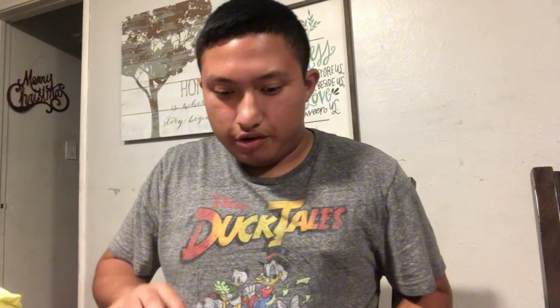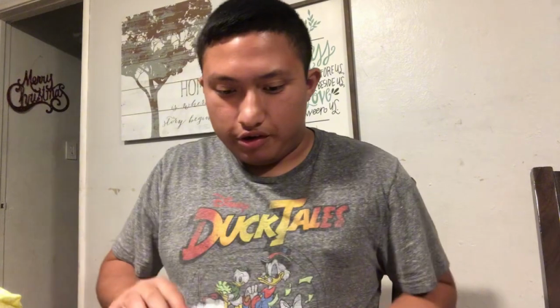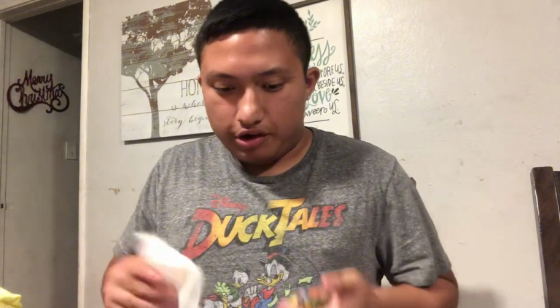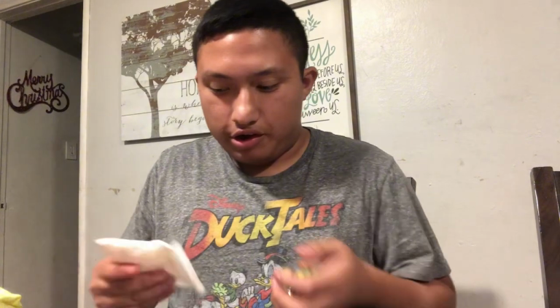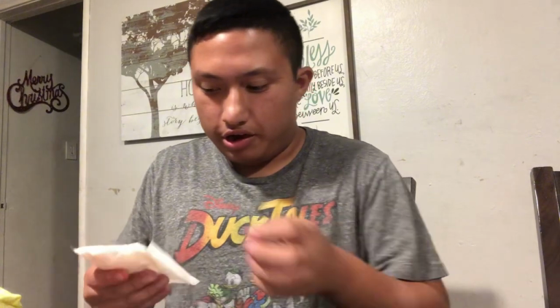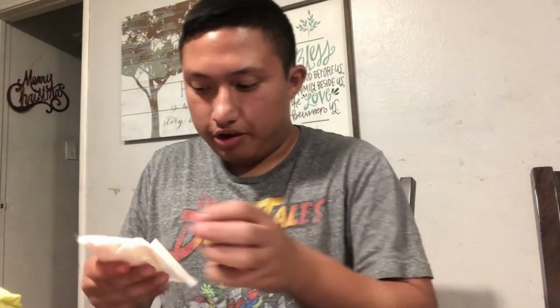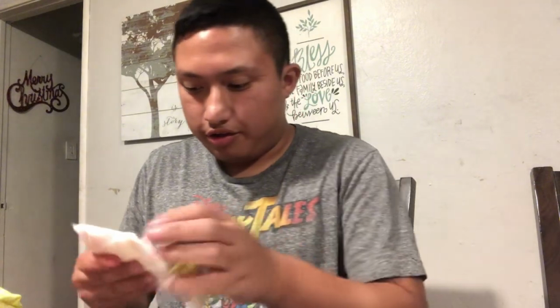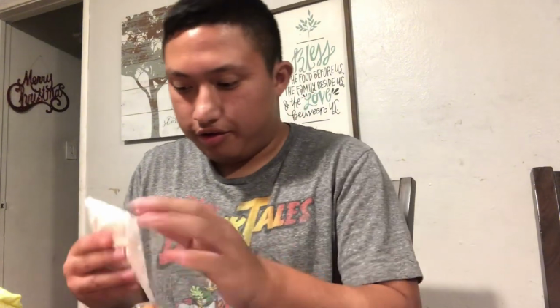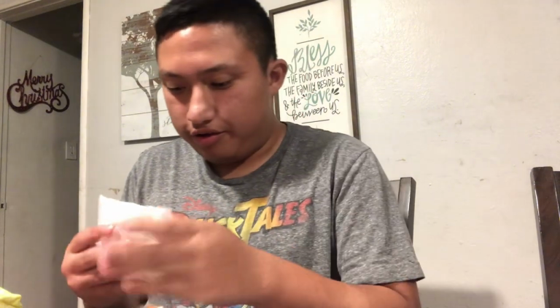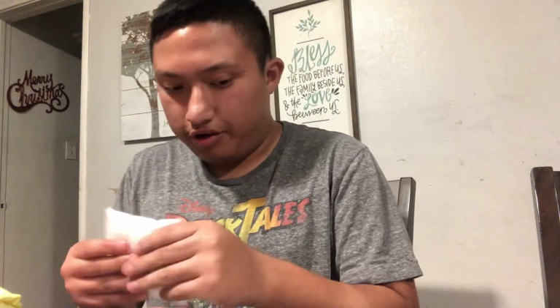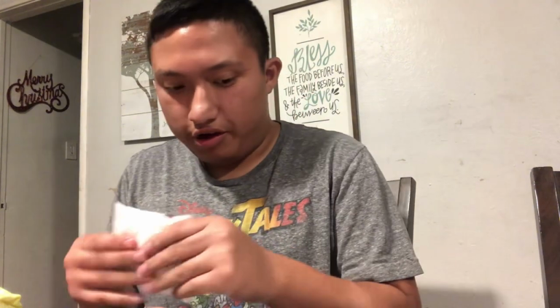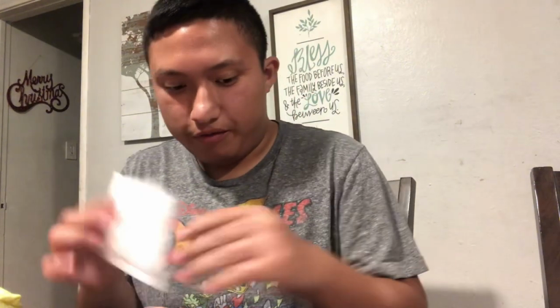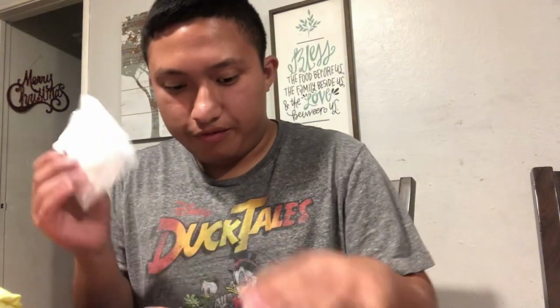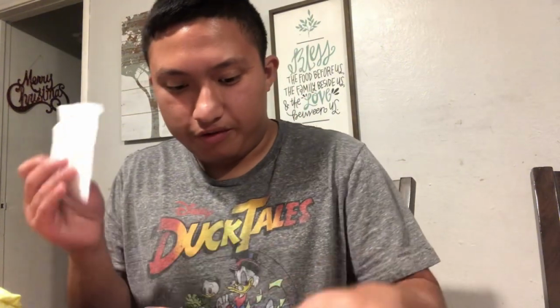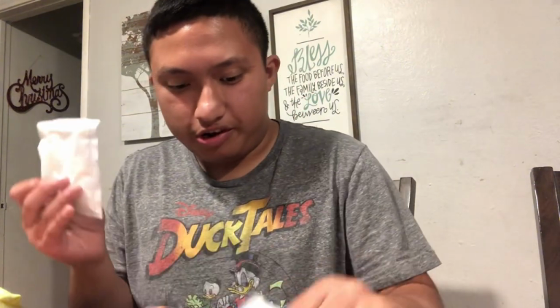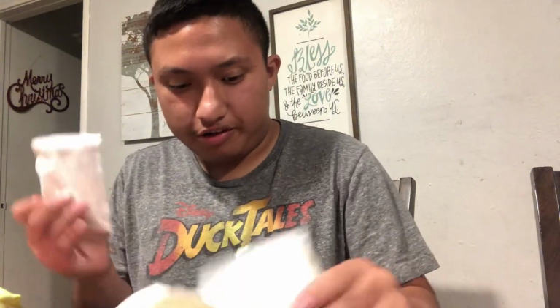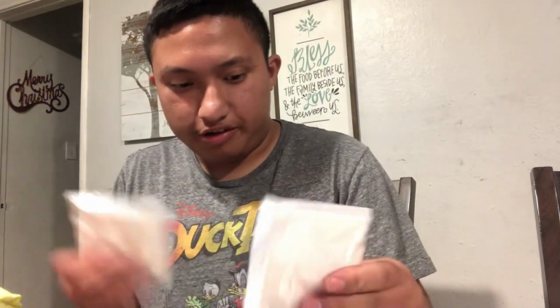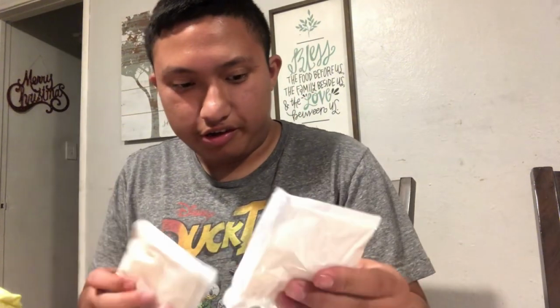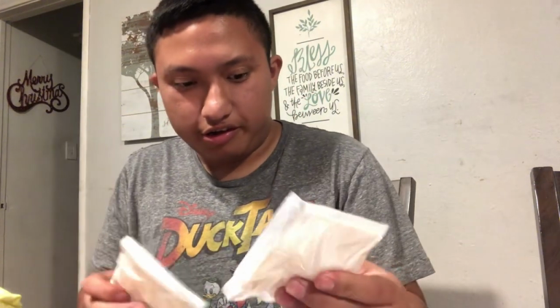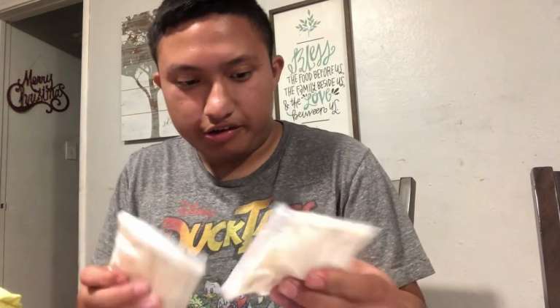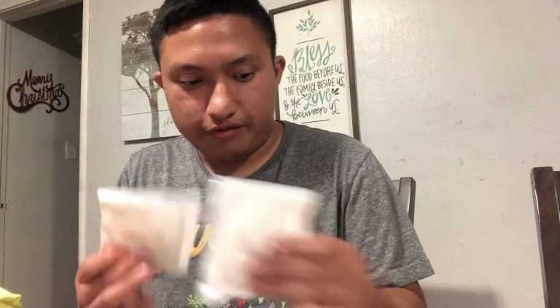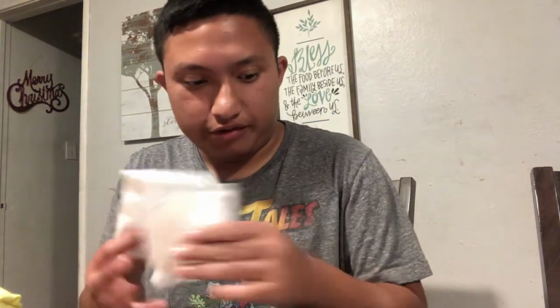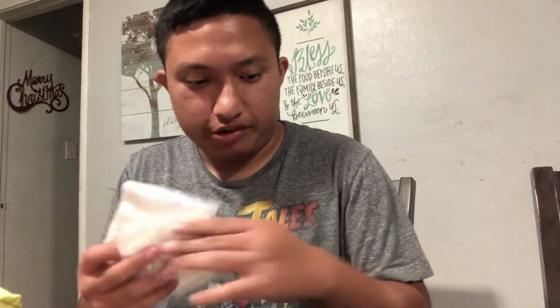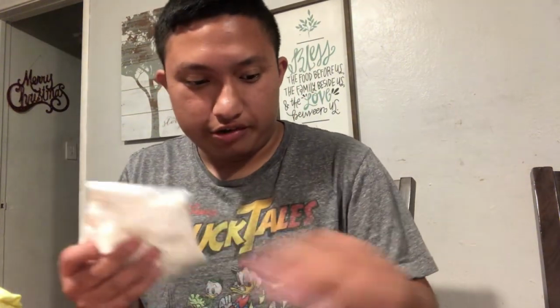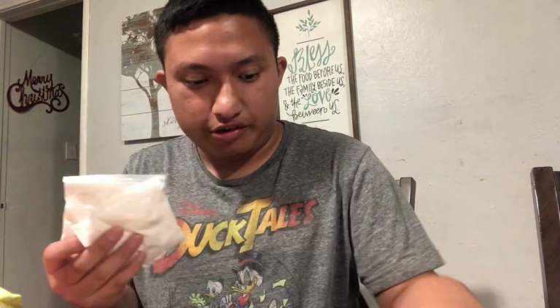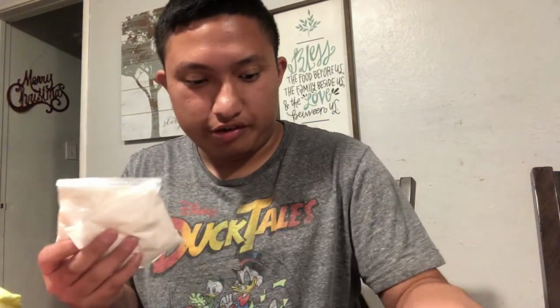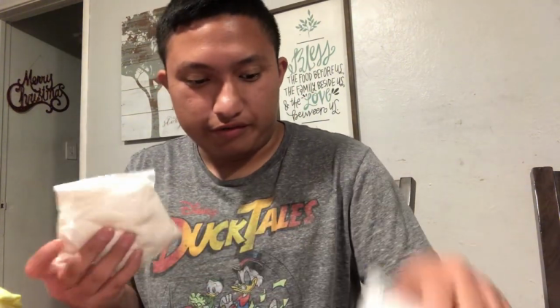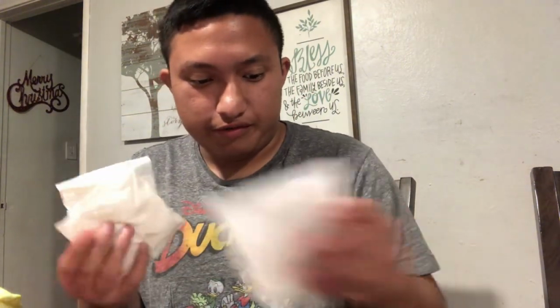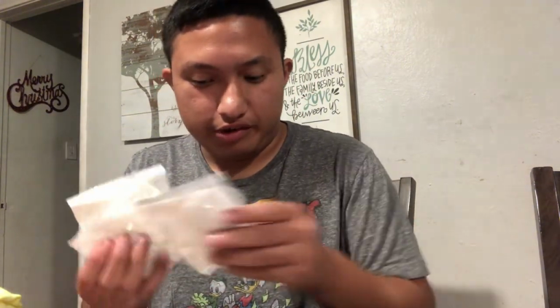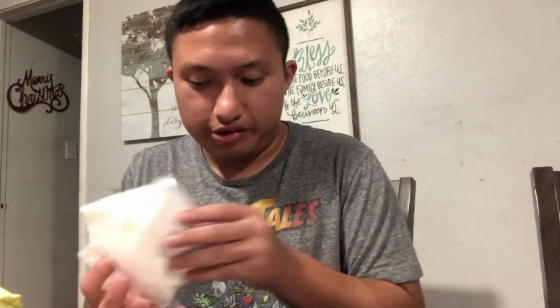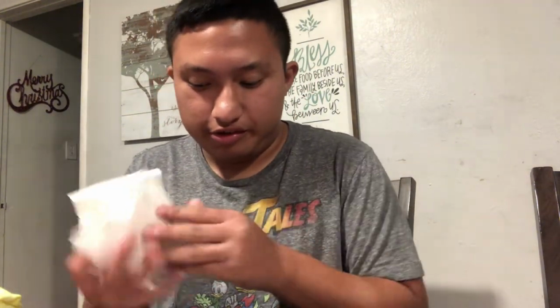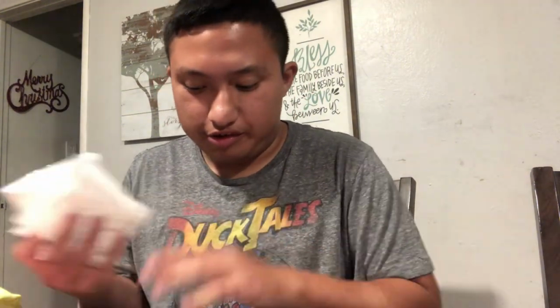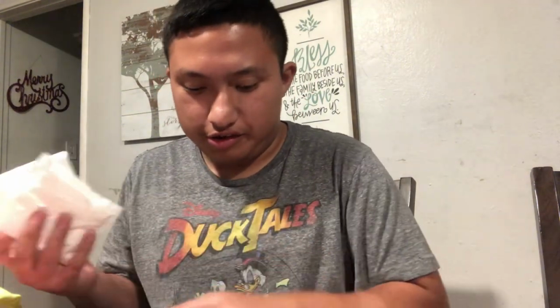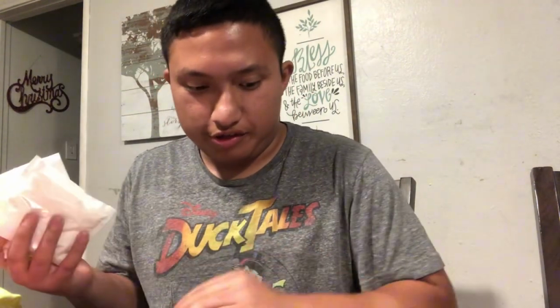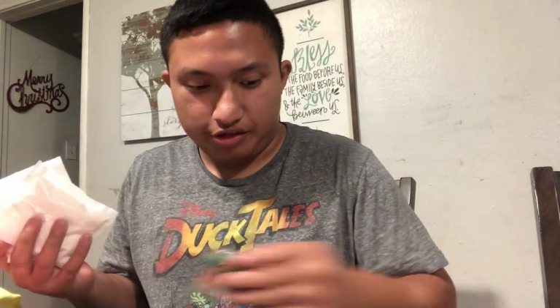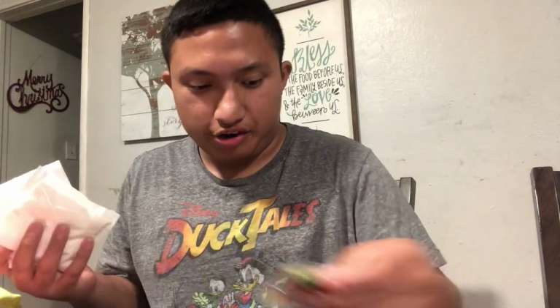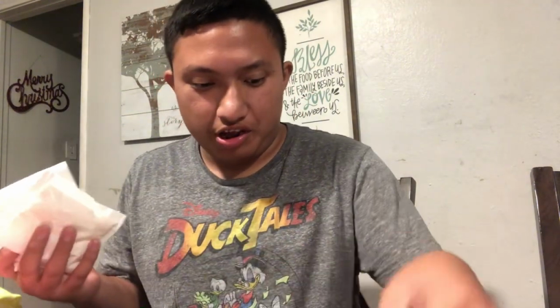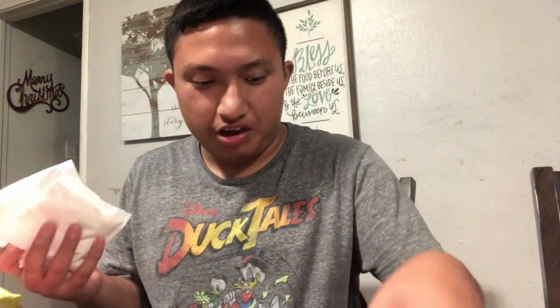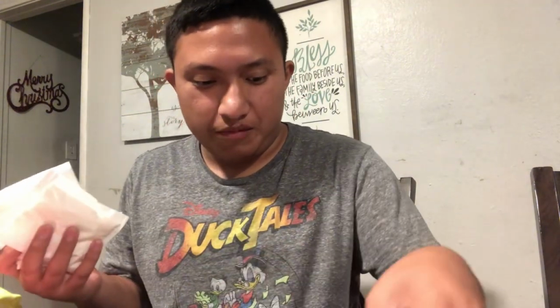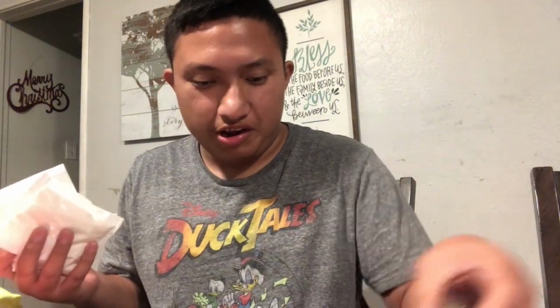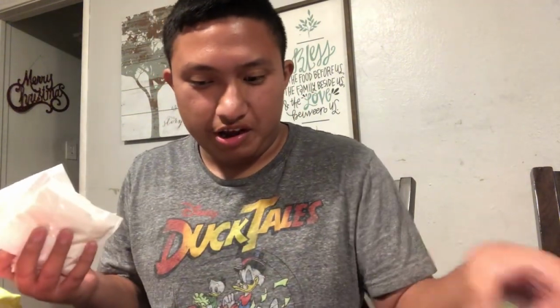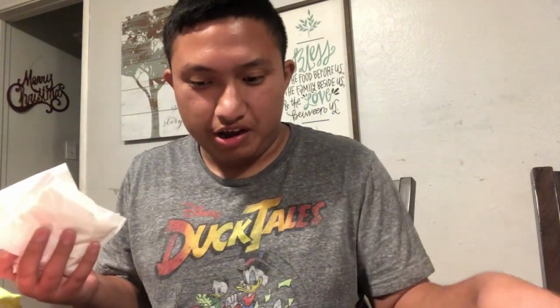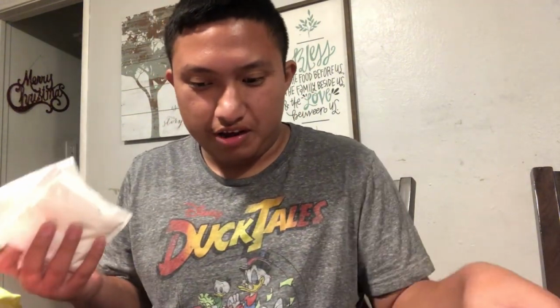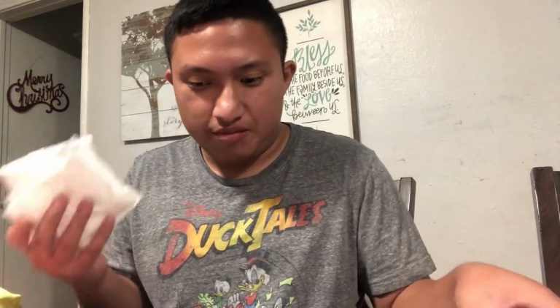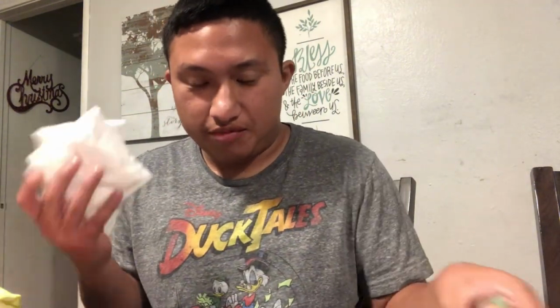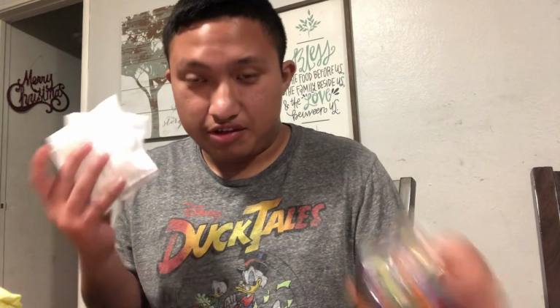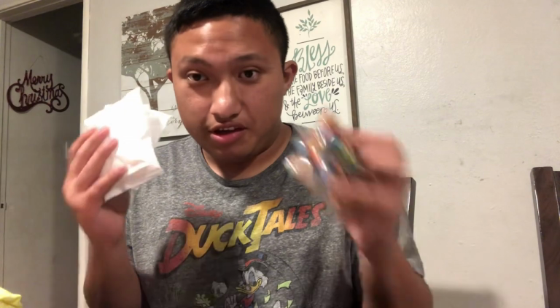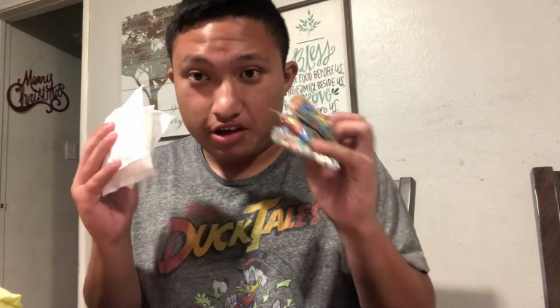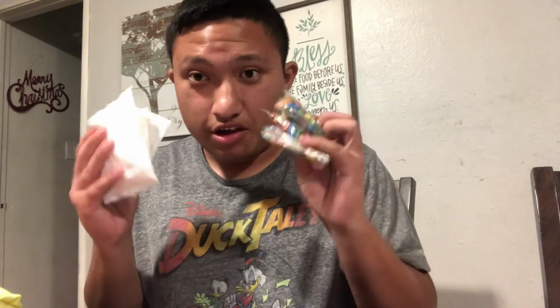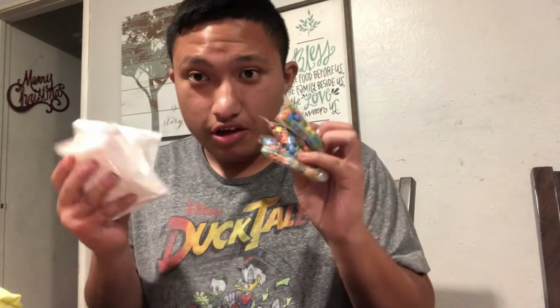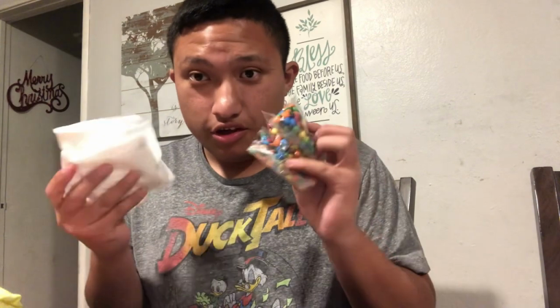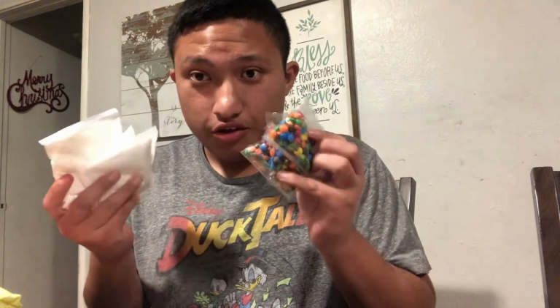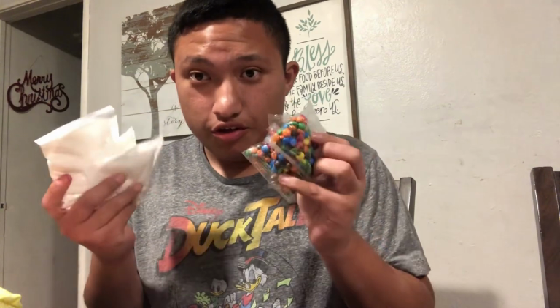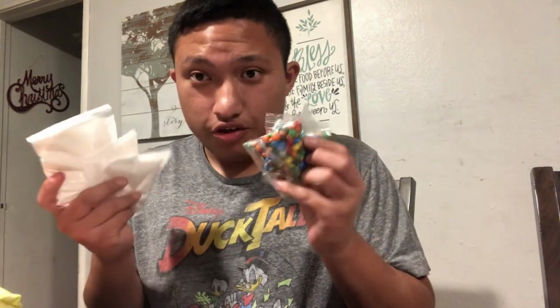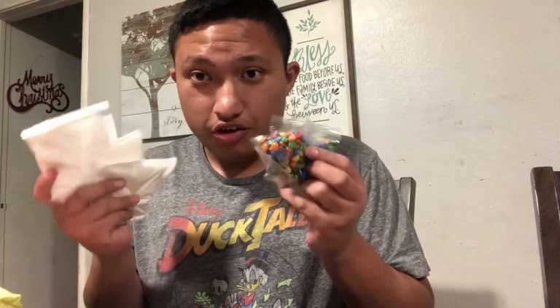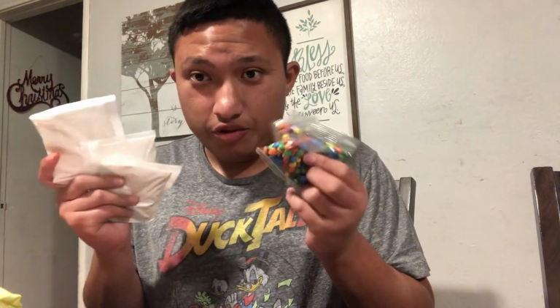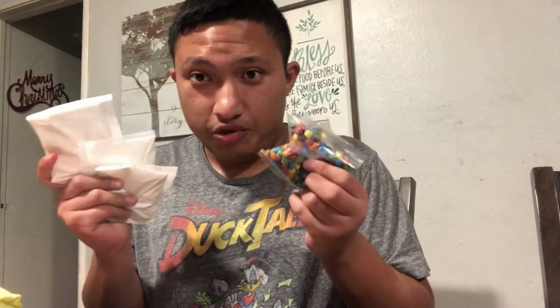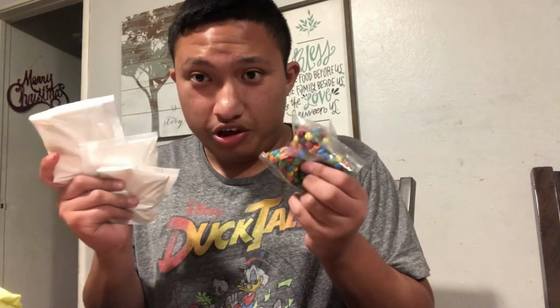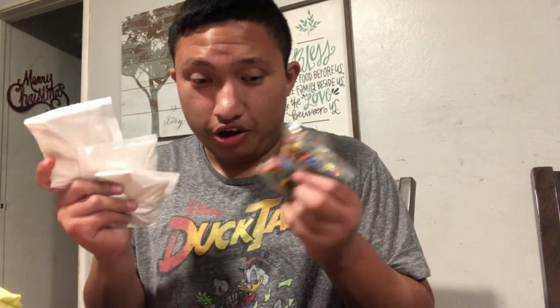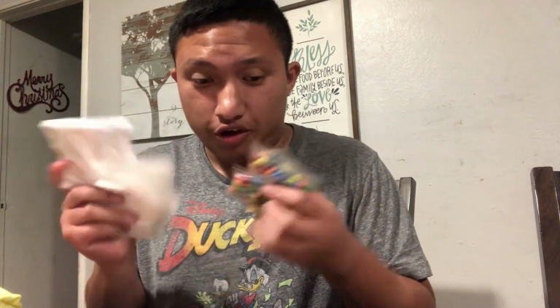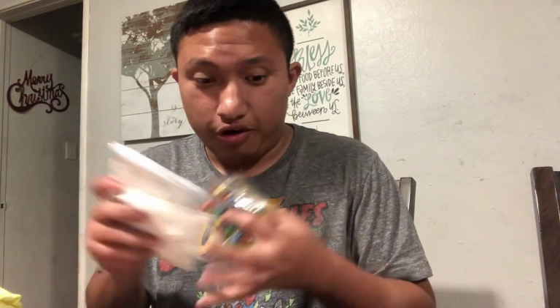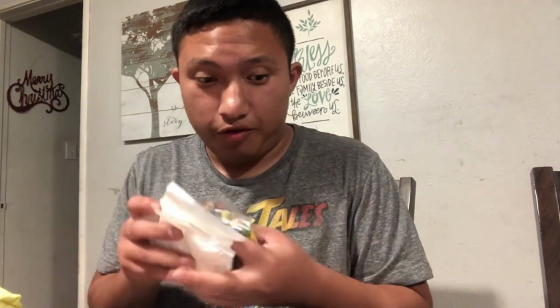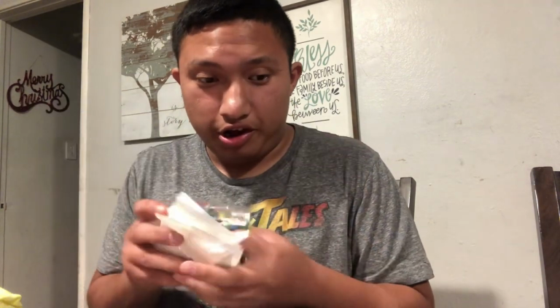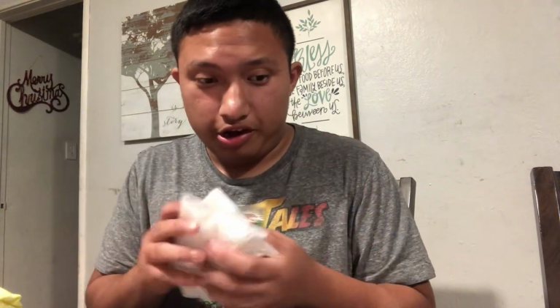So I'm gonna have frosting, frosting, frosting, and three M&Ms. Should be good already.